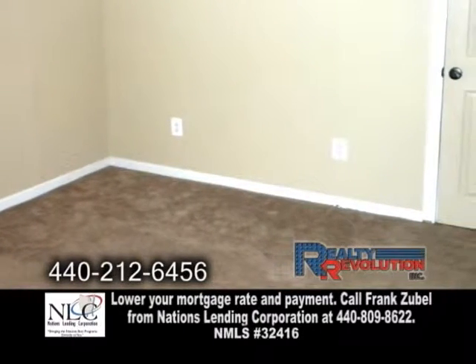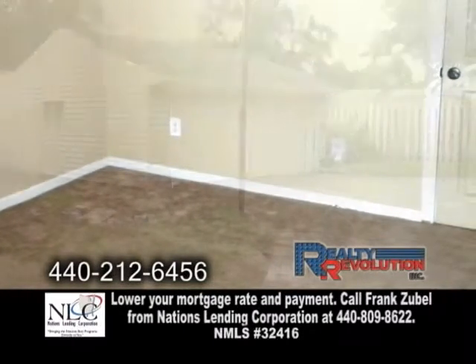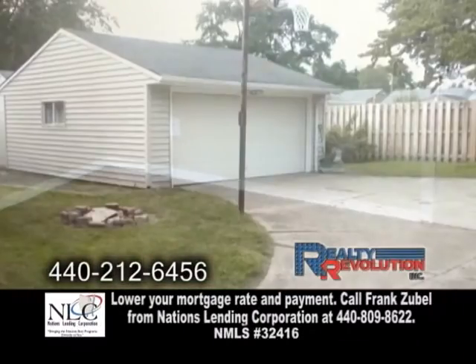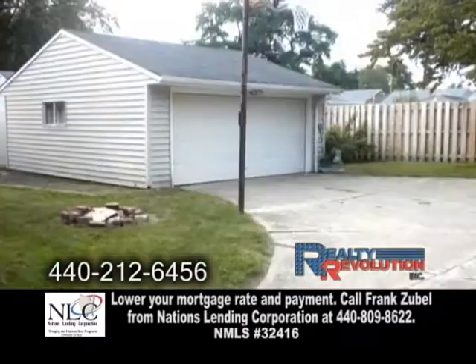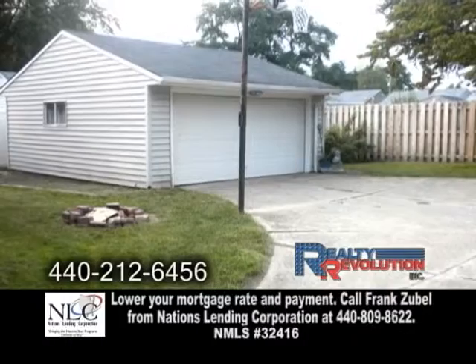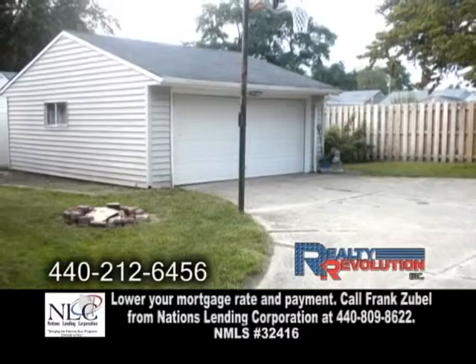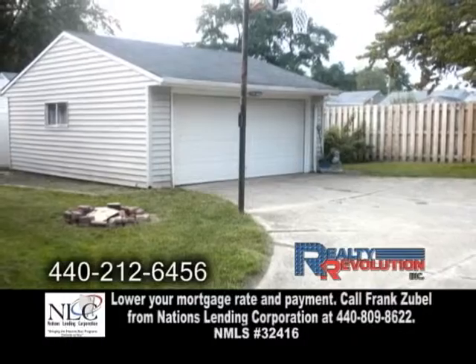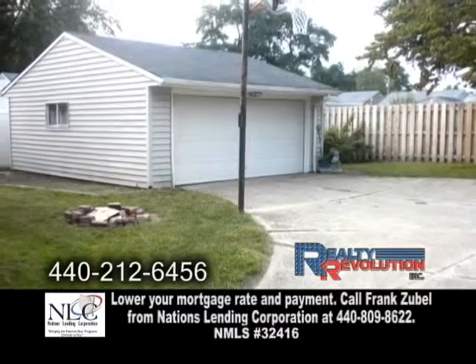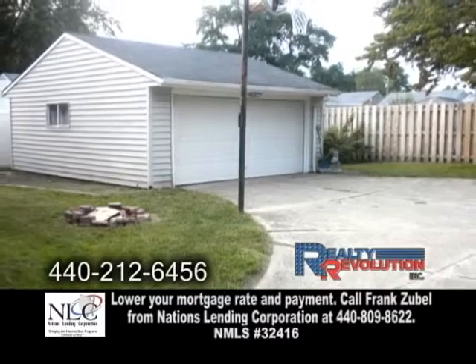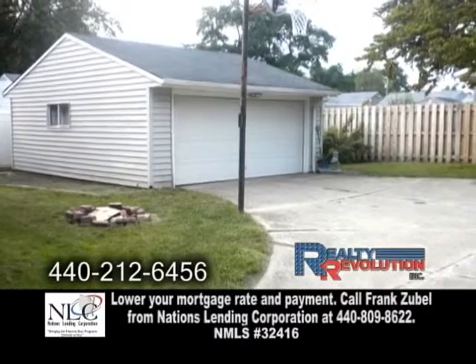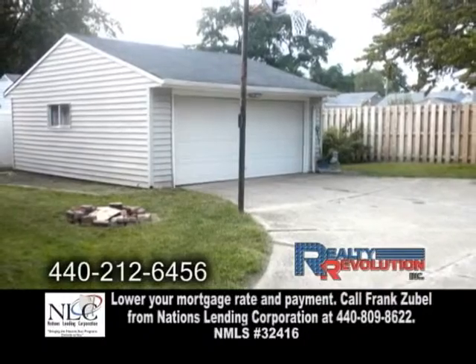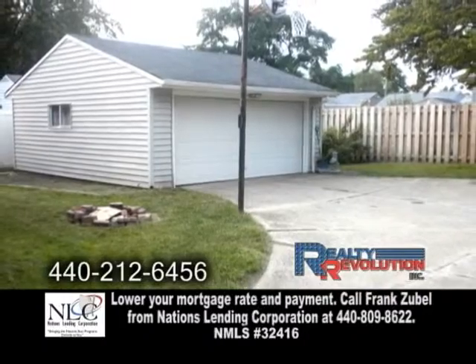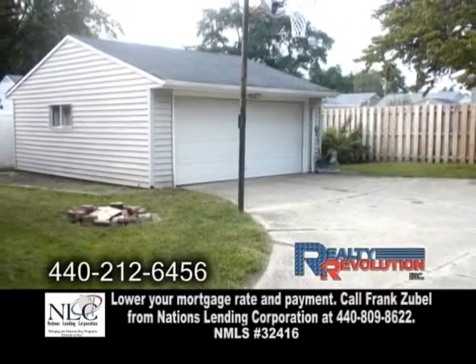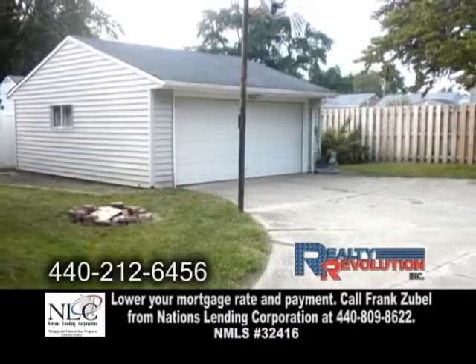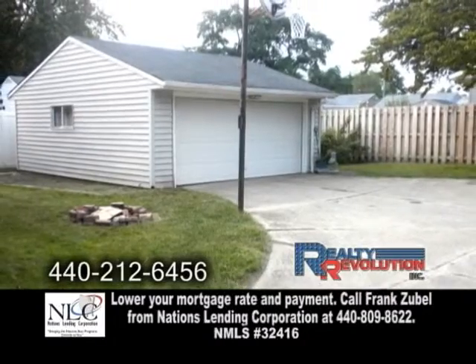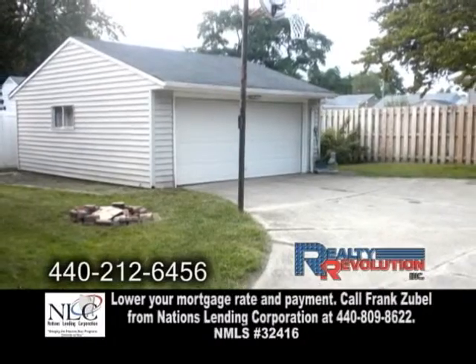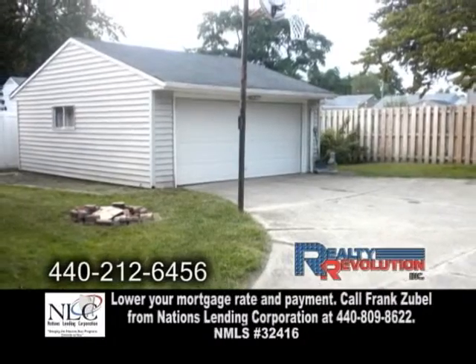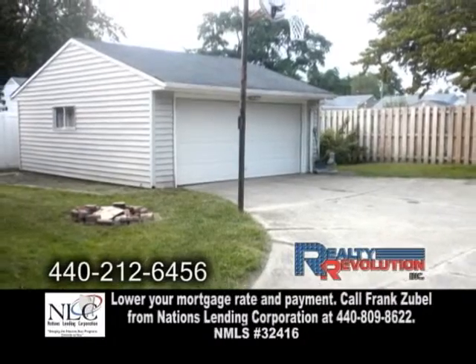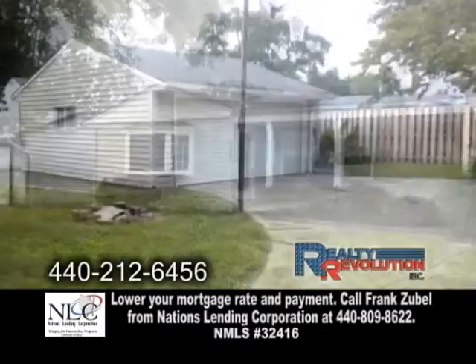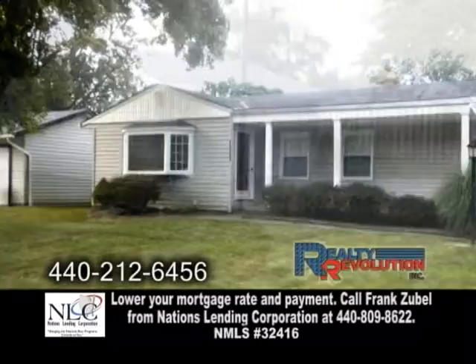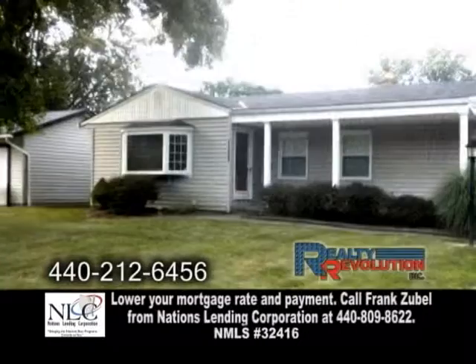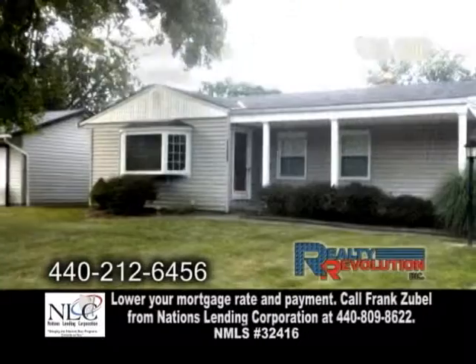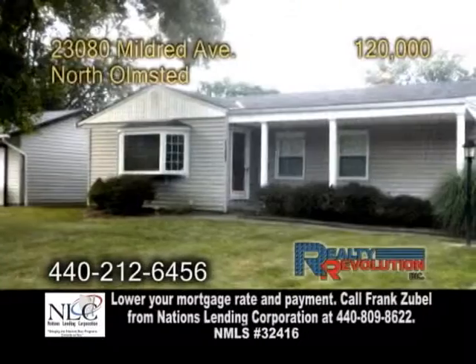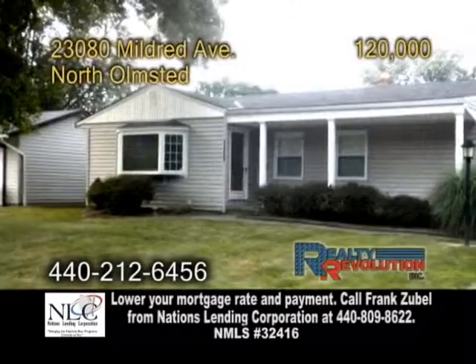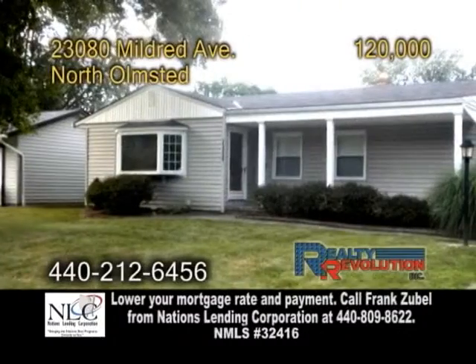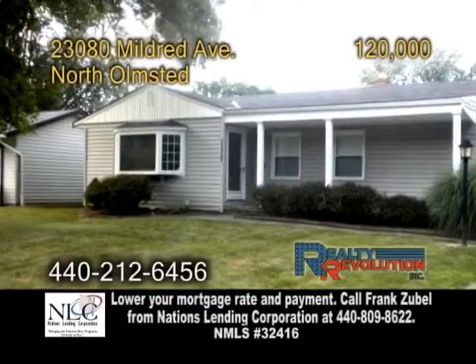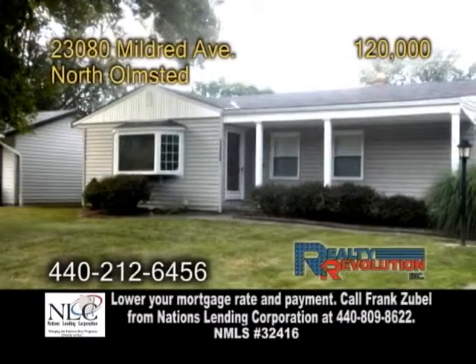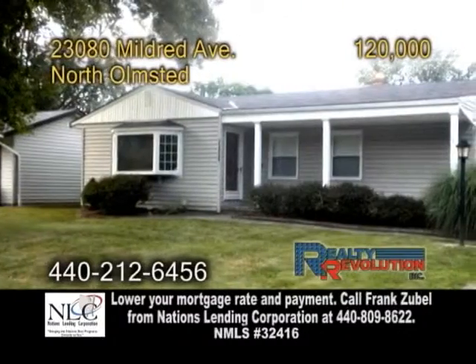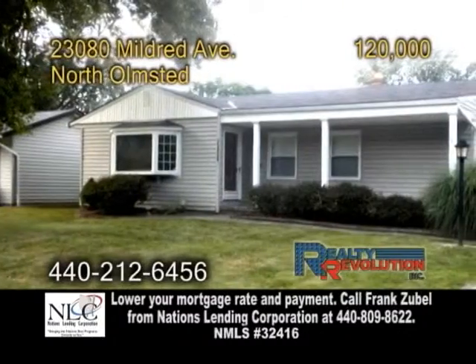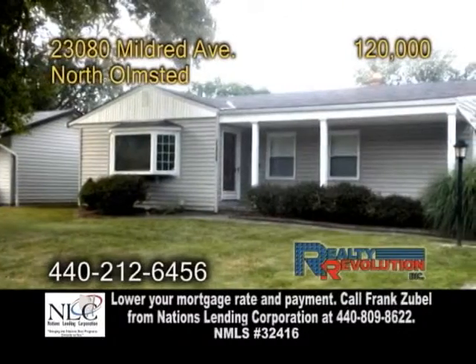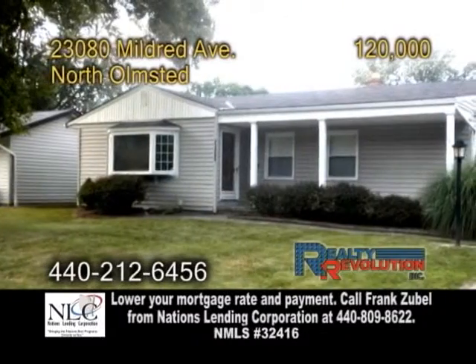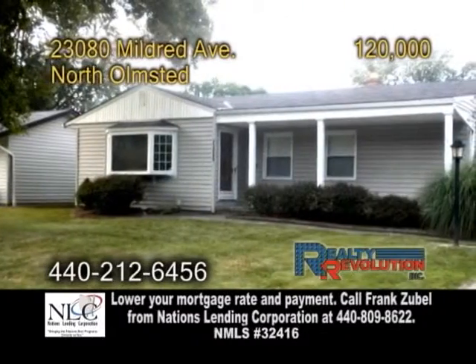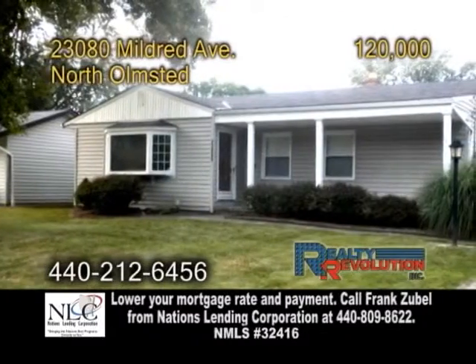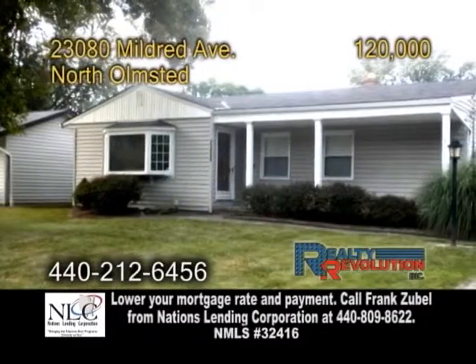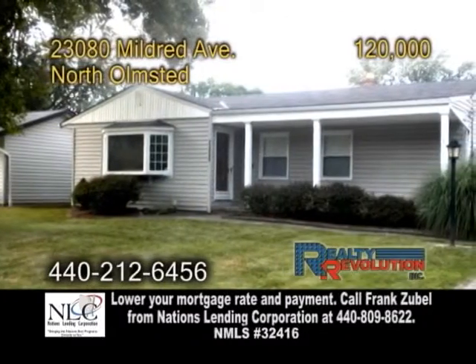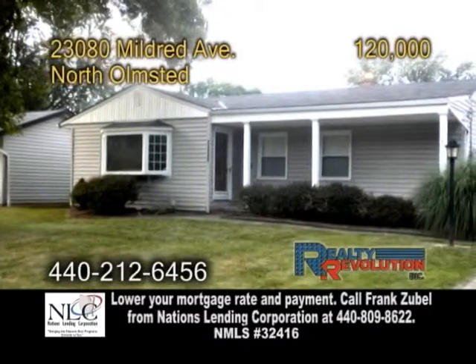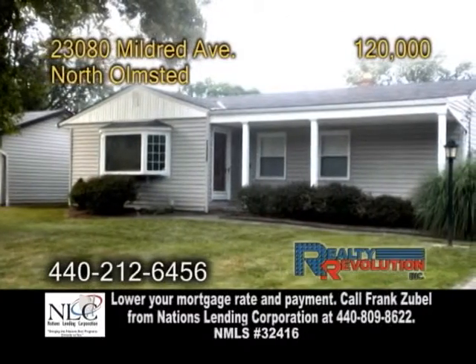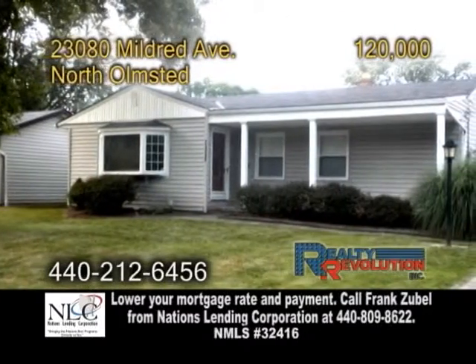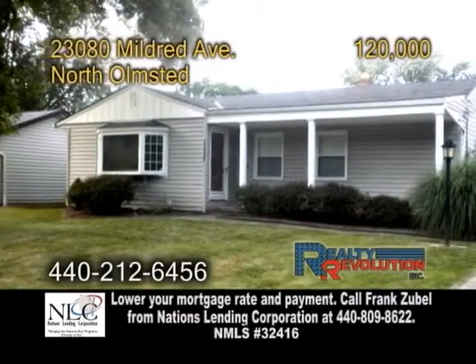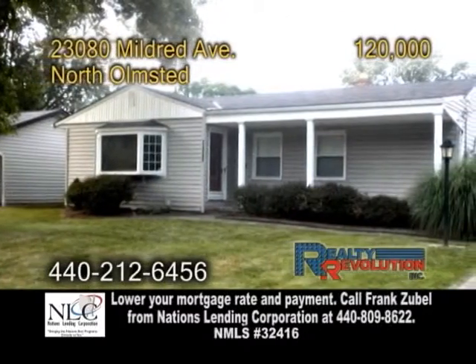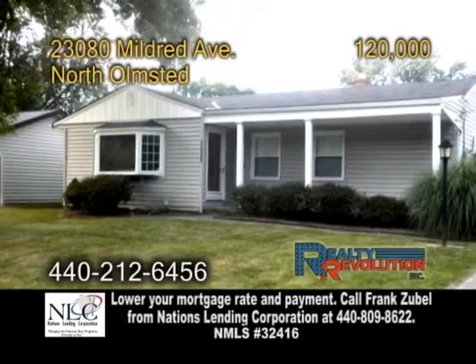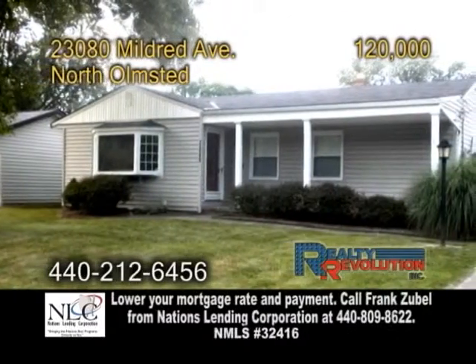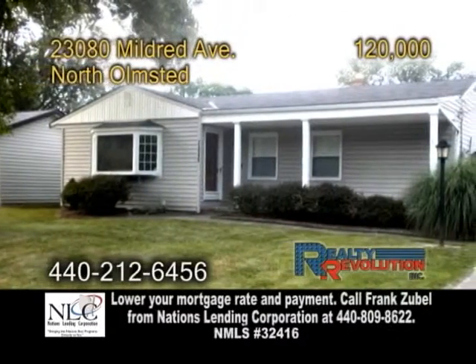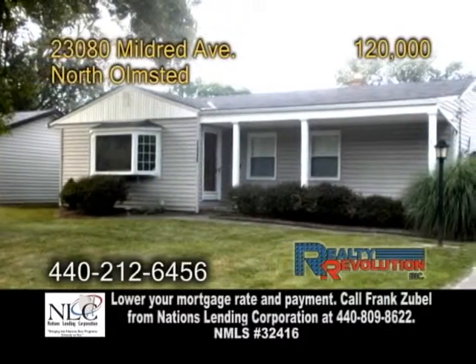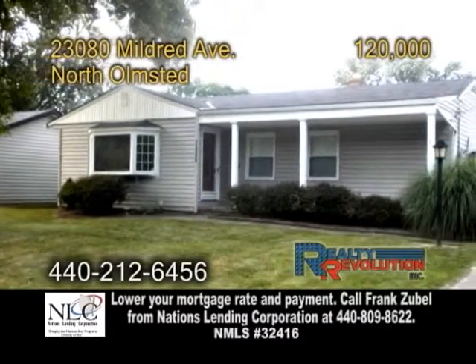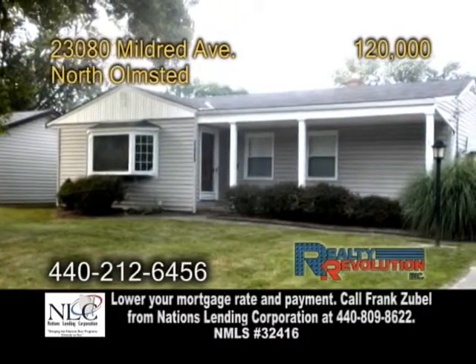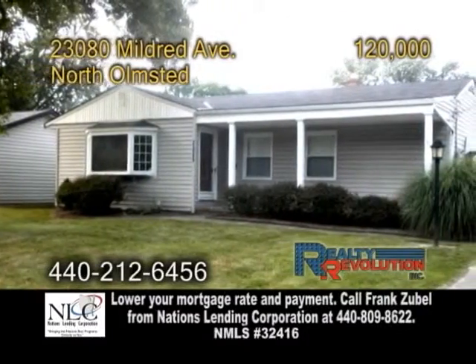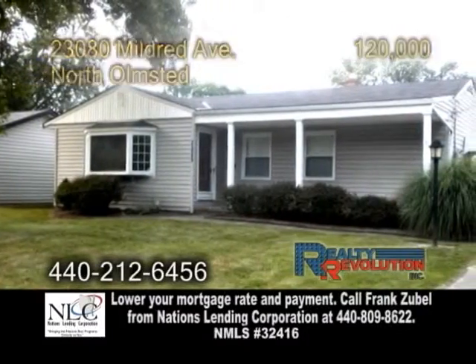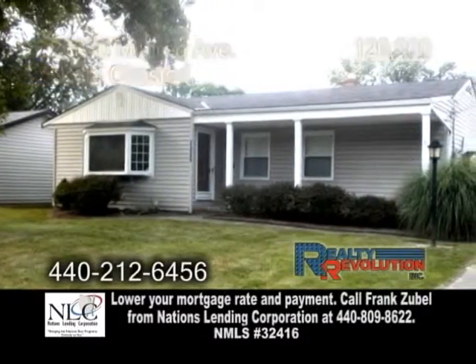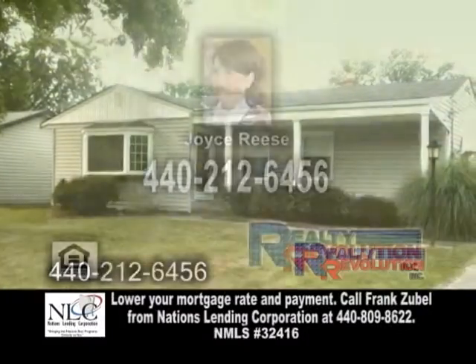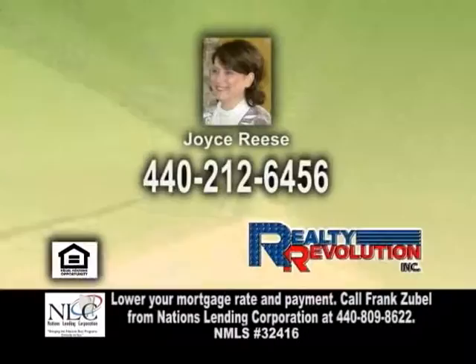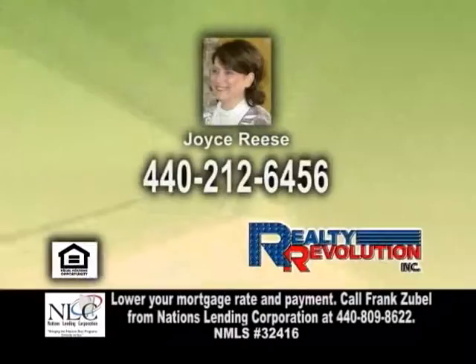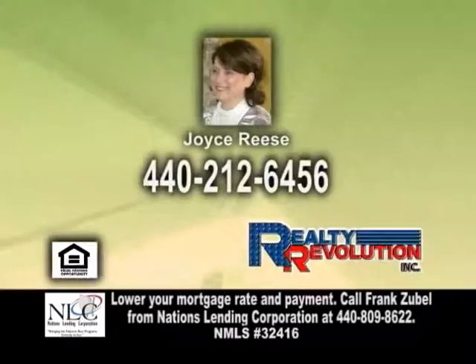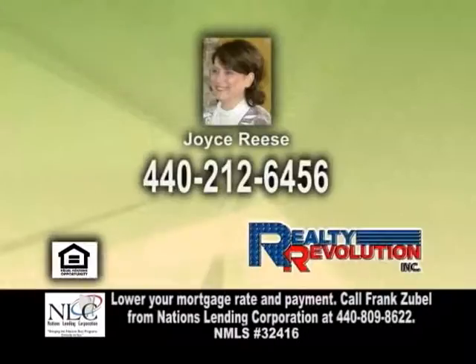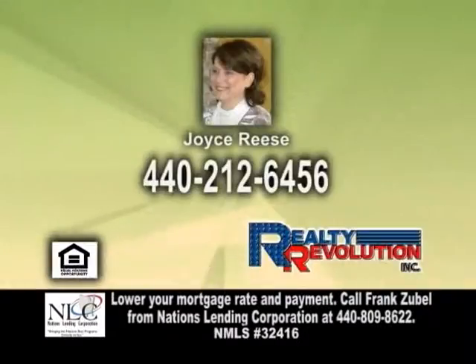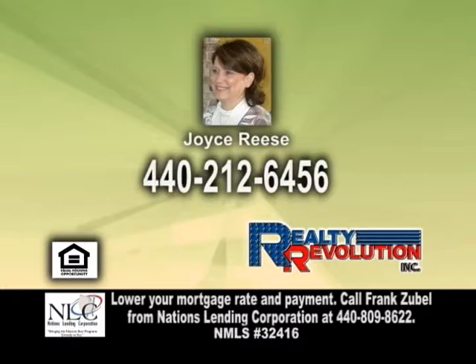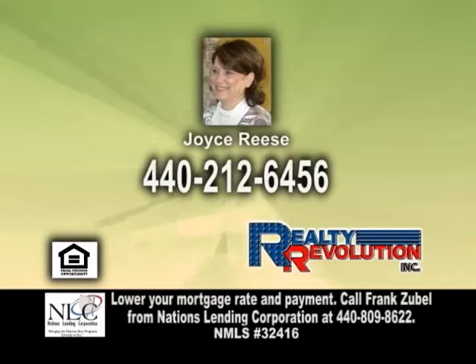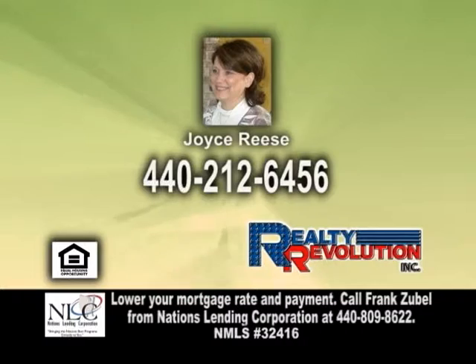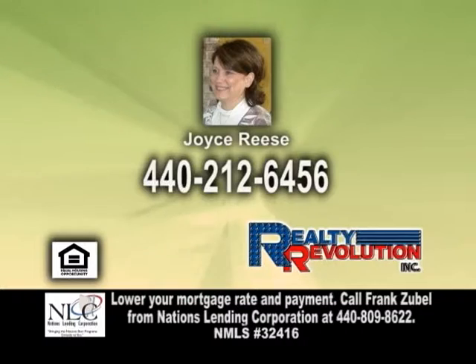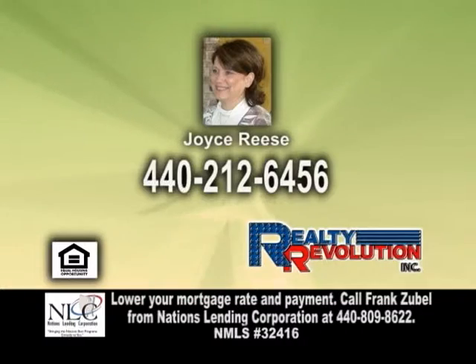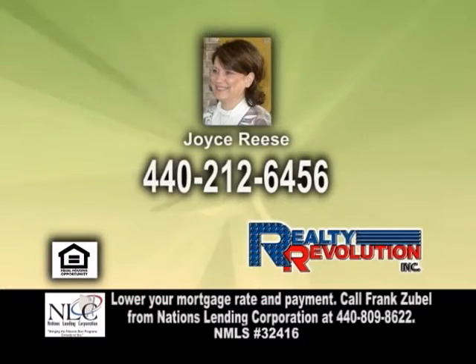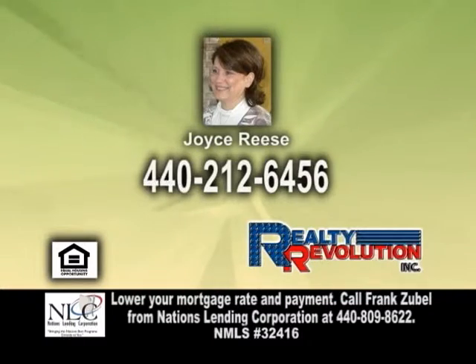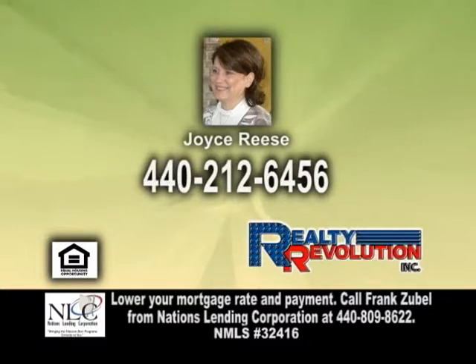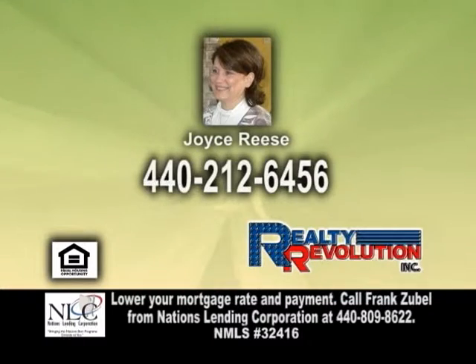This home can be purchased with a possible lease option. For further information, give Joyce Reese a call.